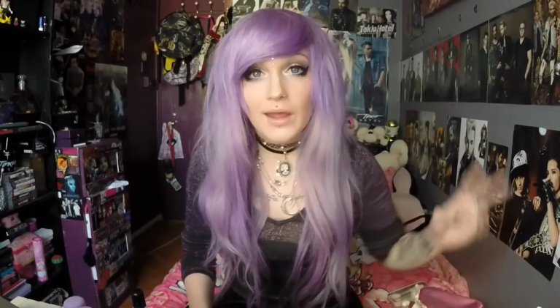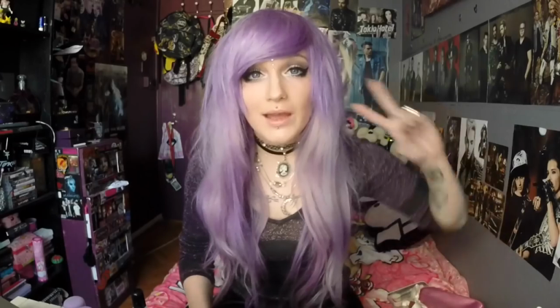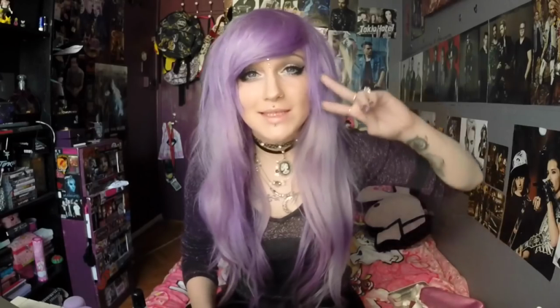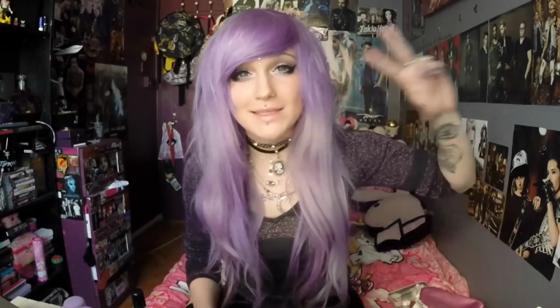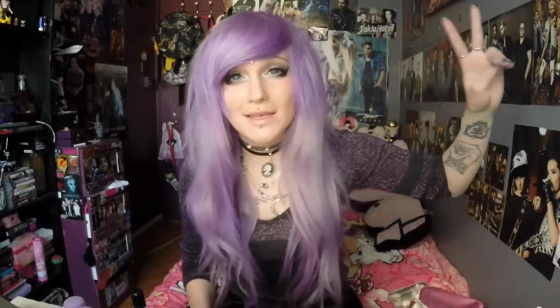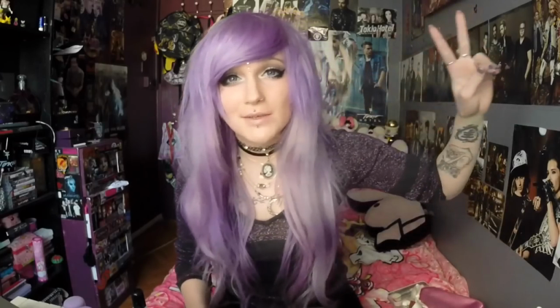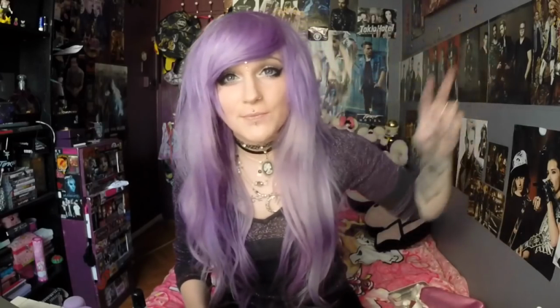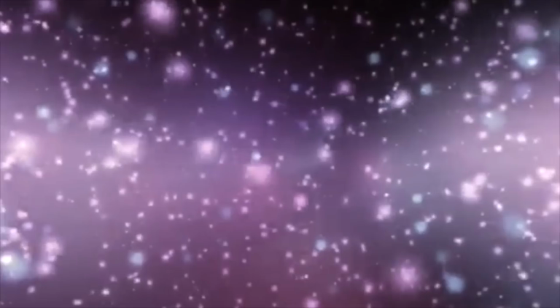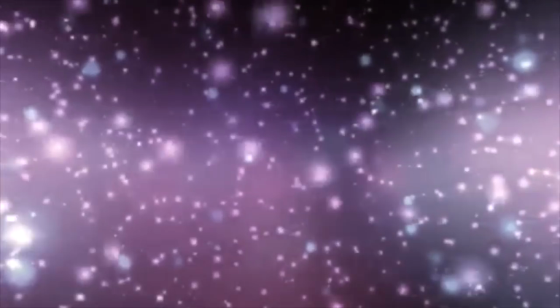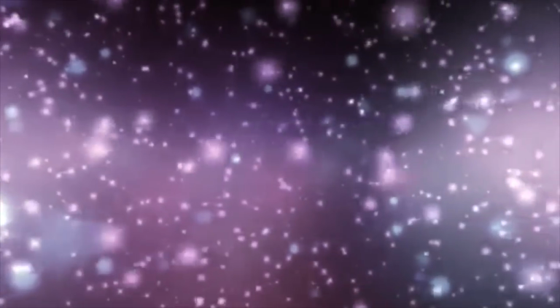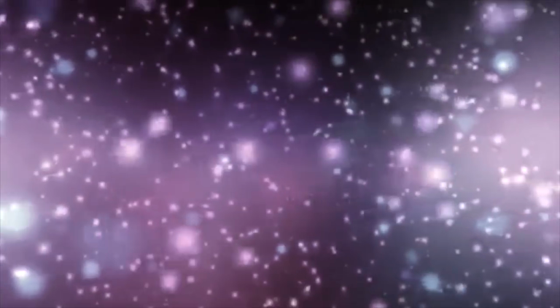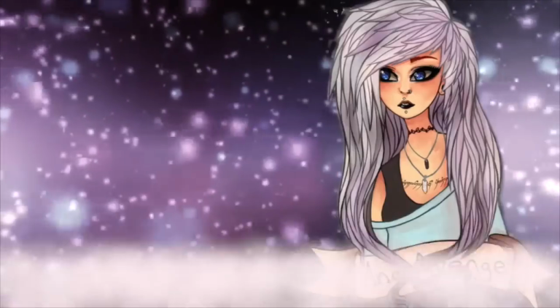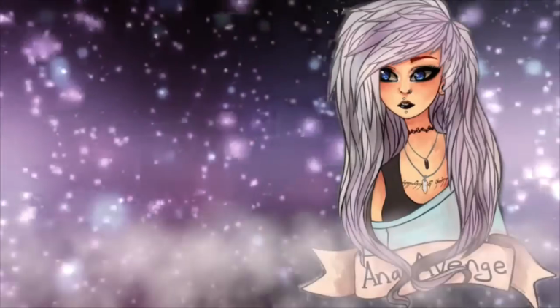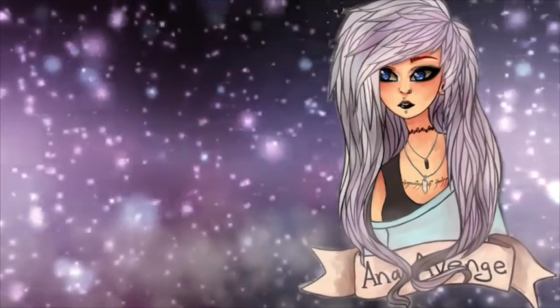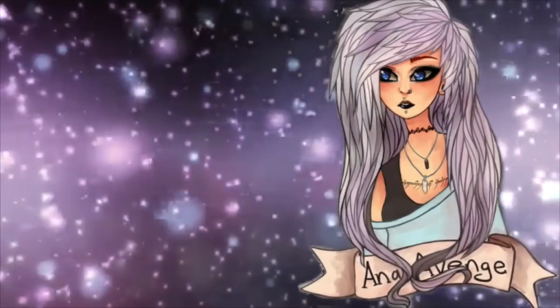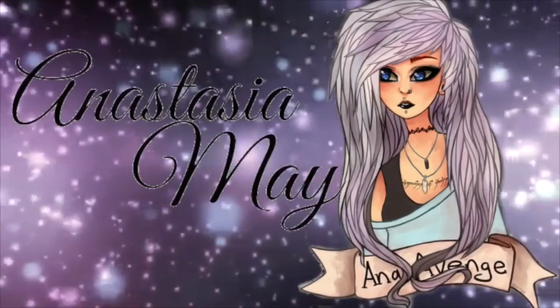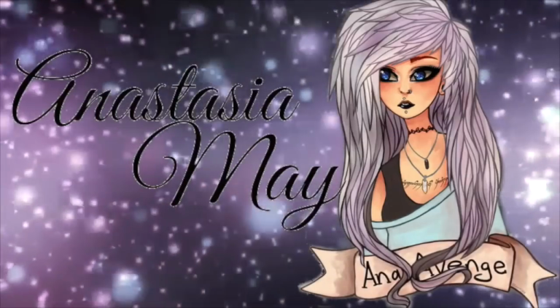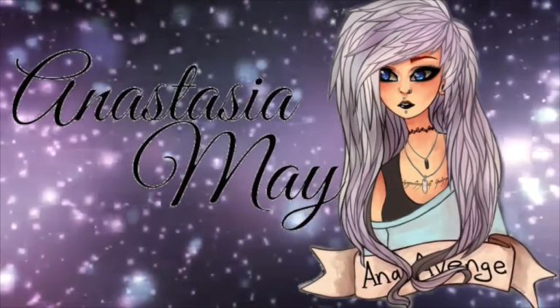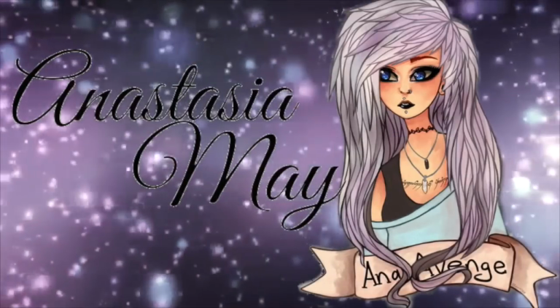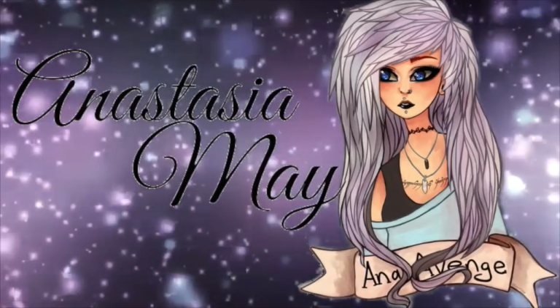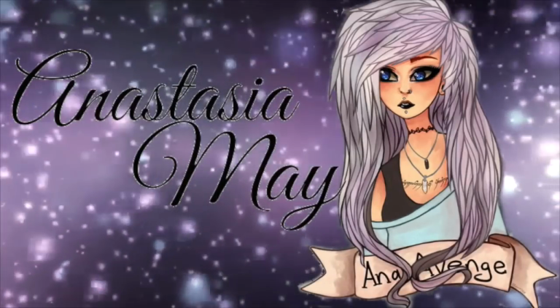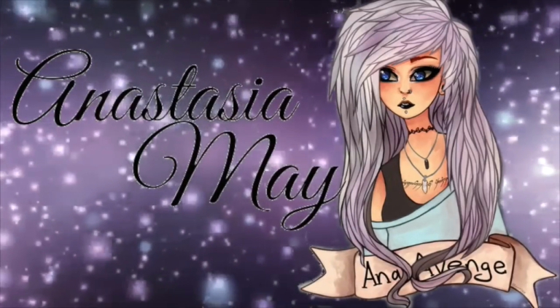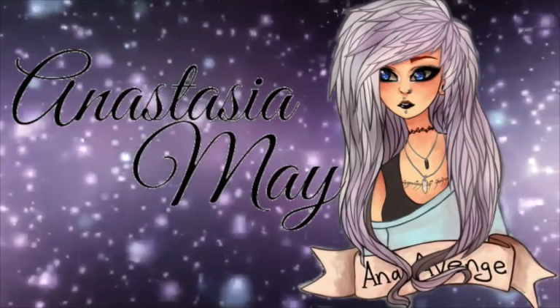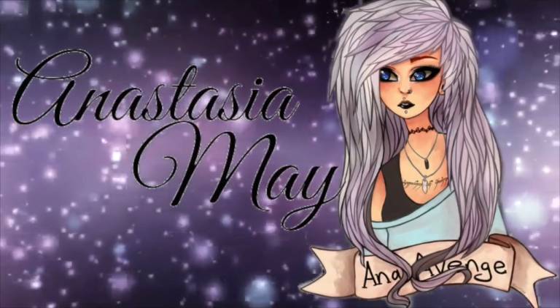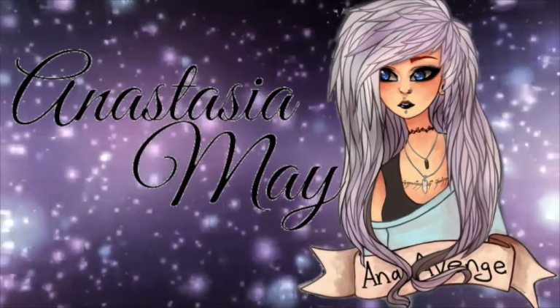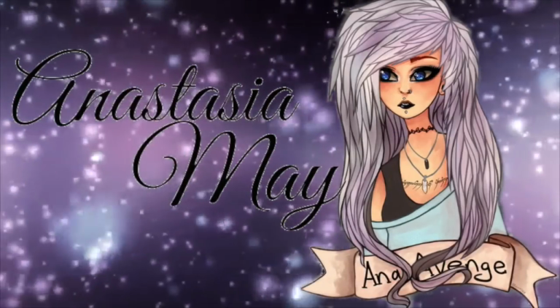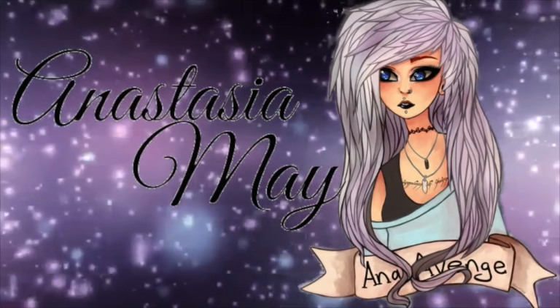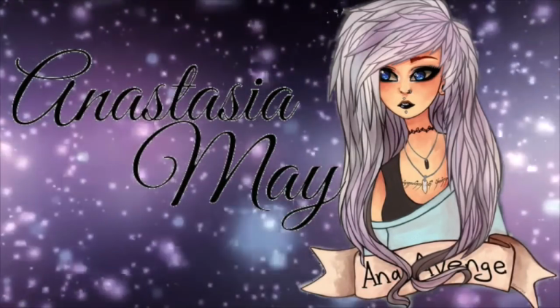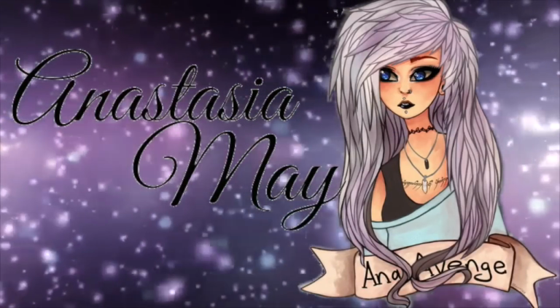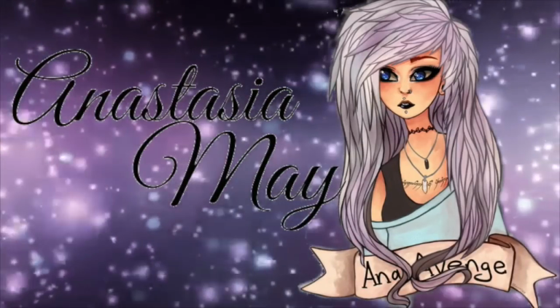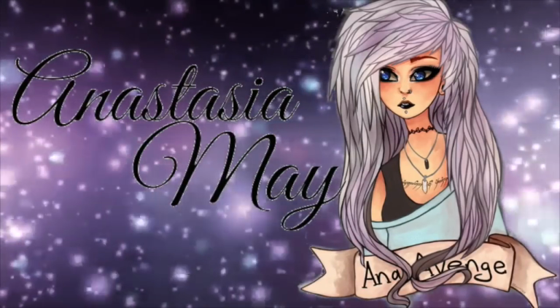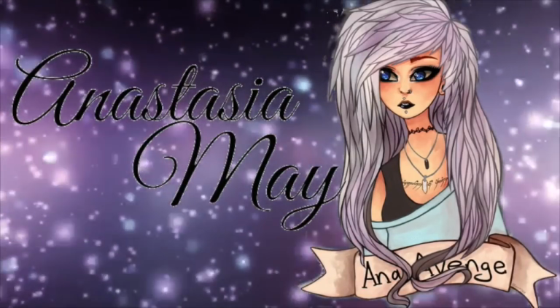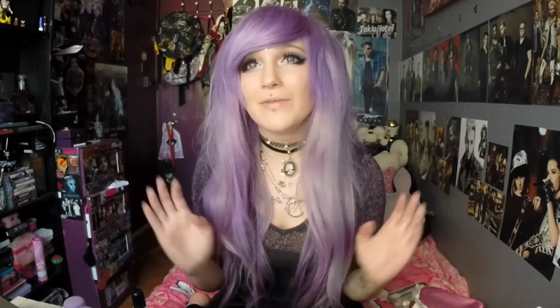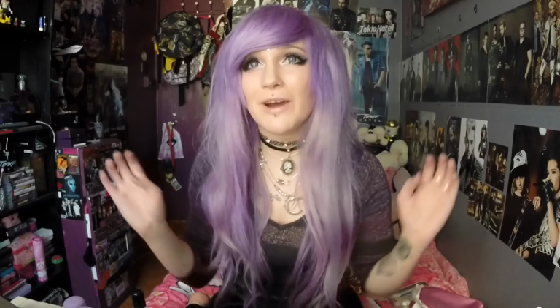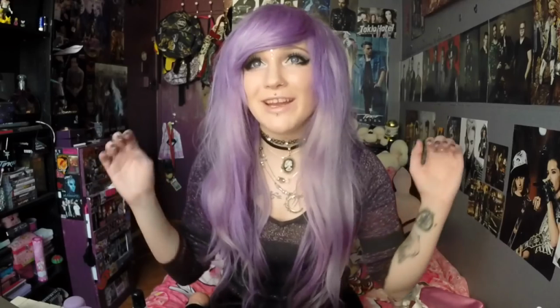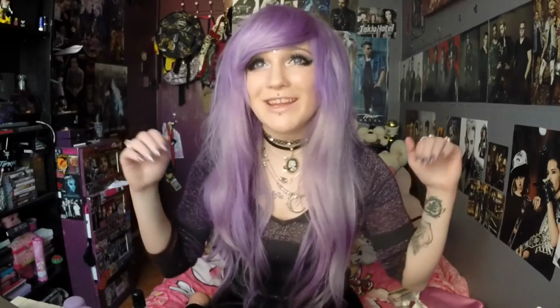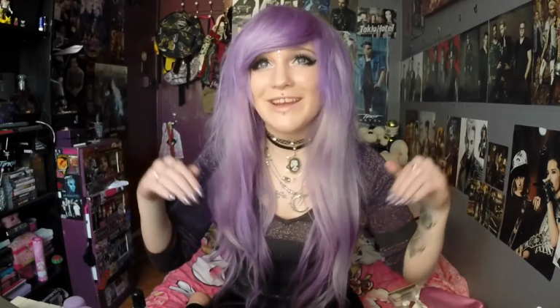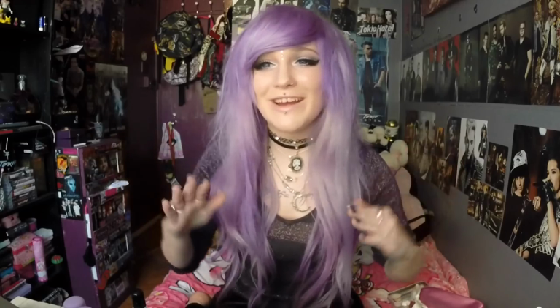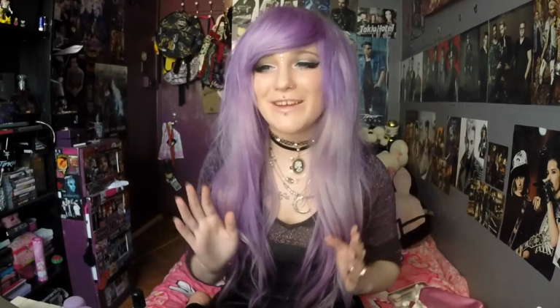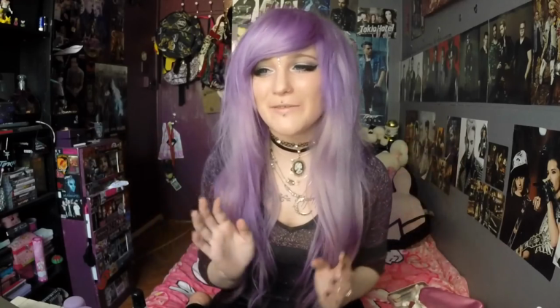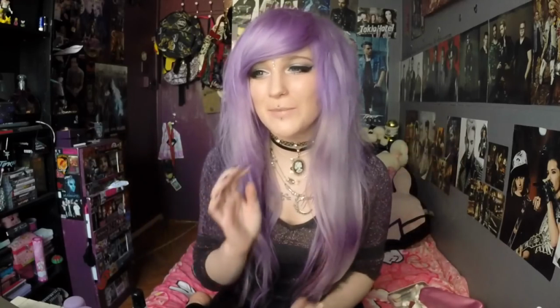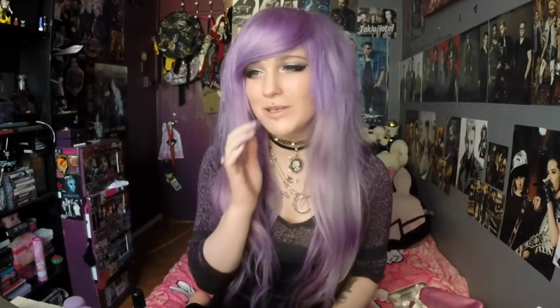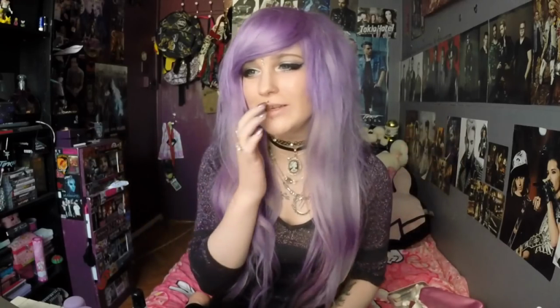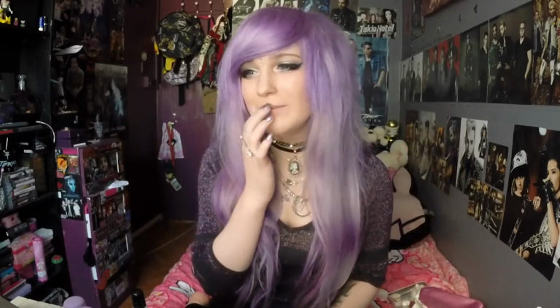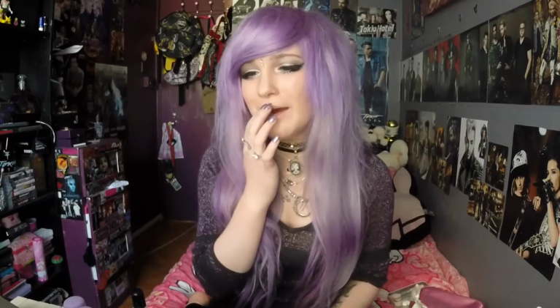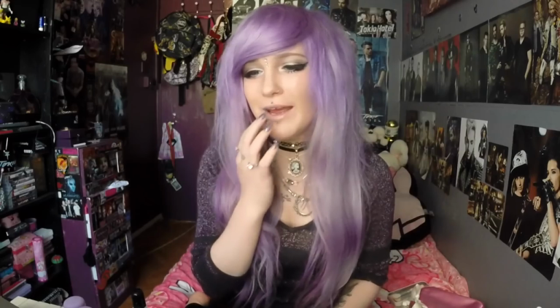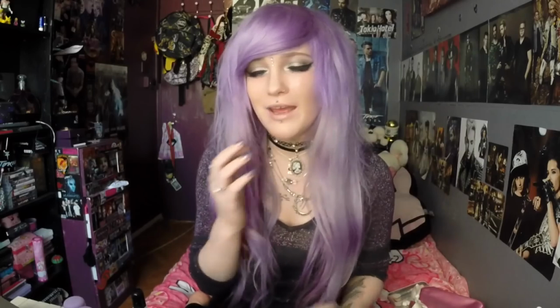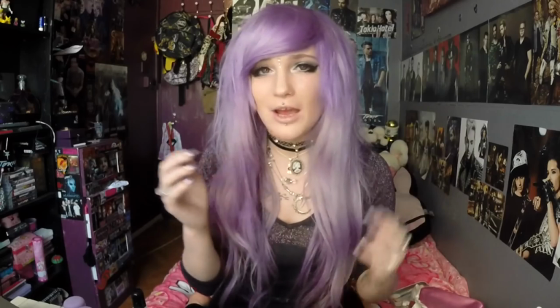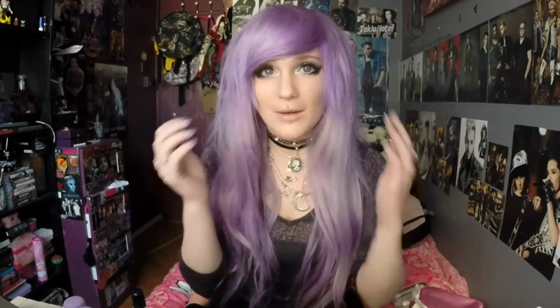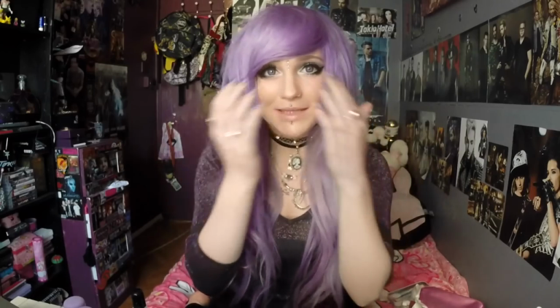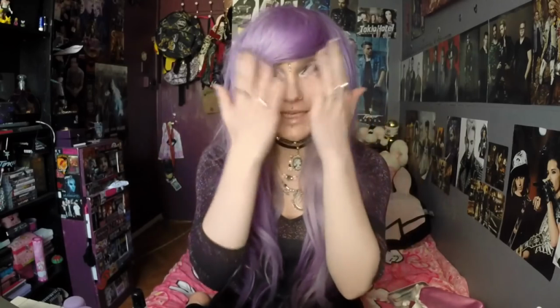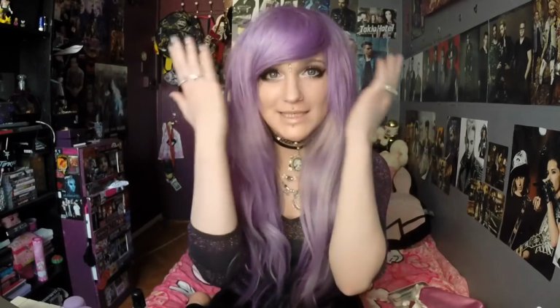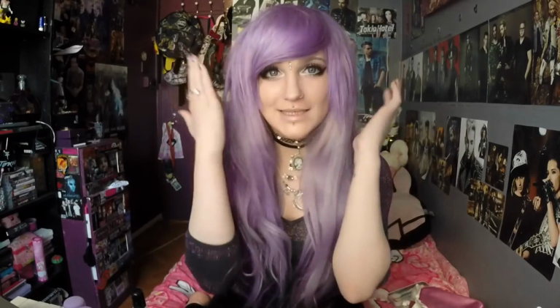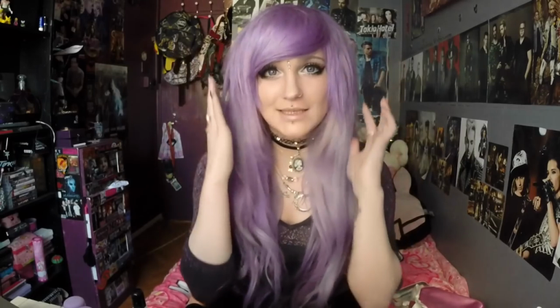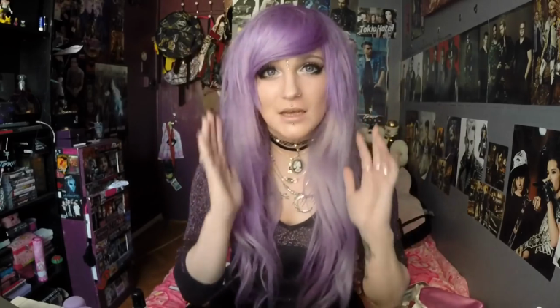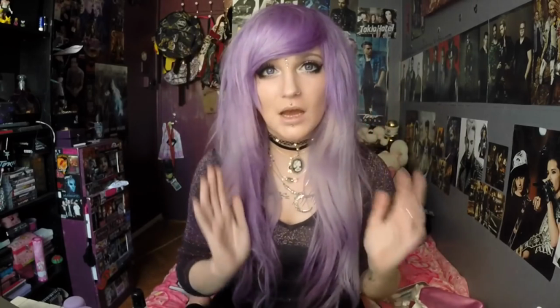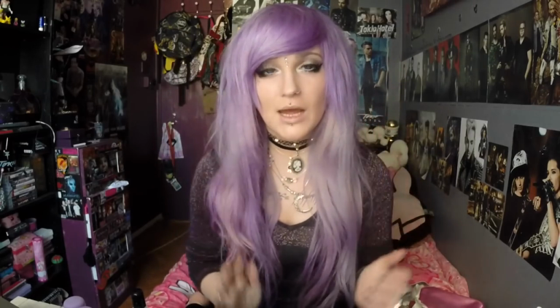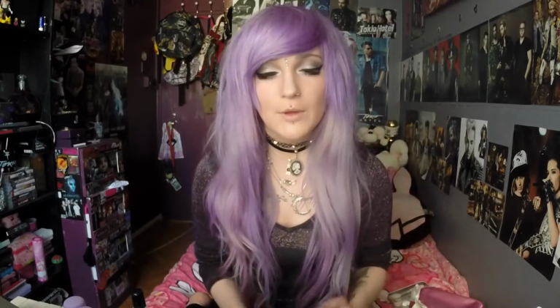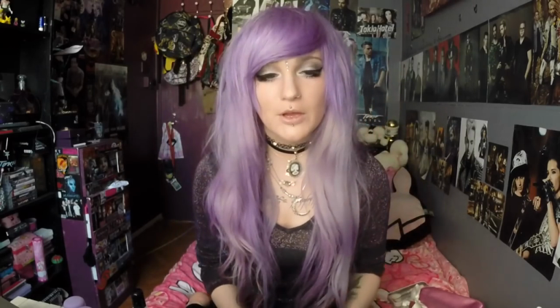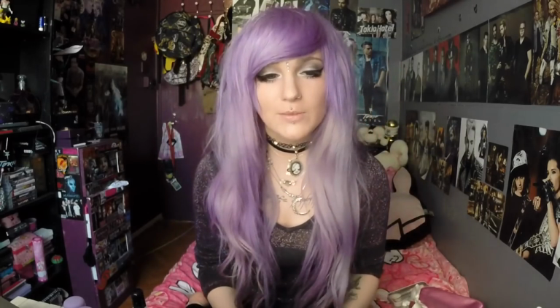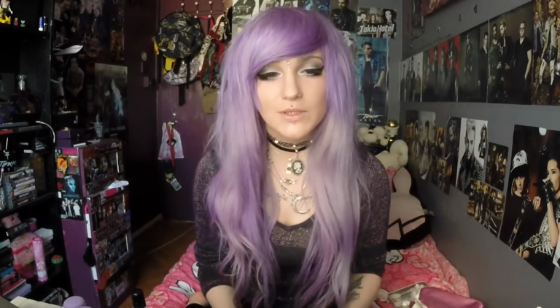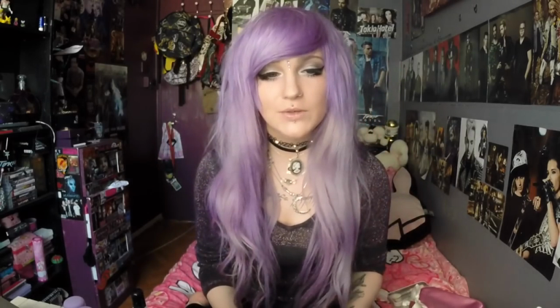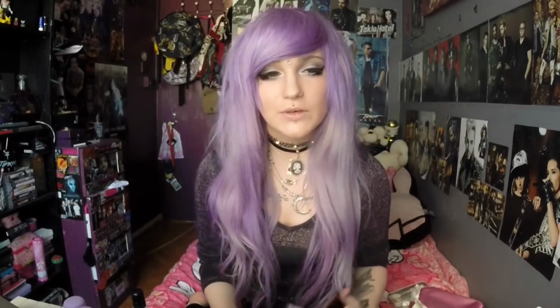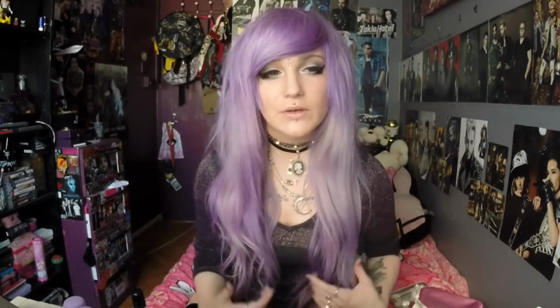Hey guys, it's Ayla! Finally, I have uploaded my updated eye makeup tutorial.